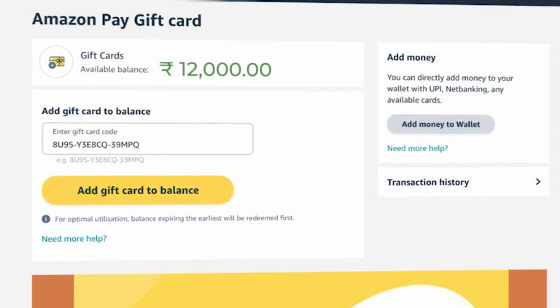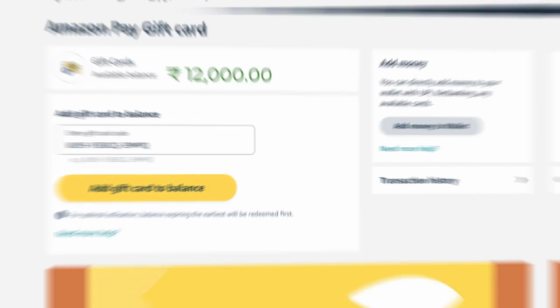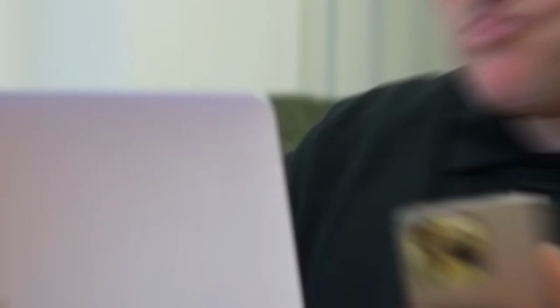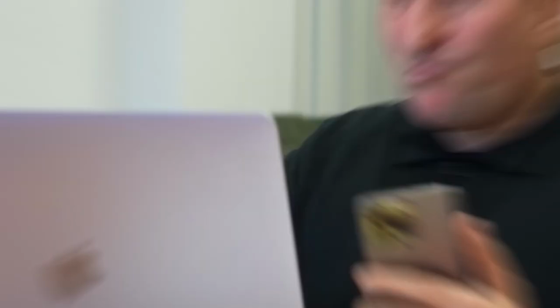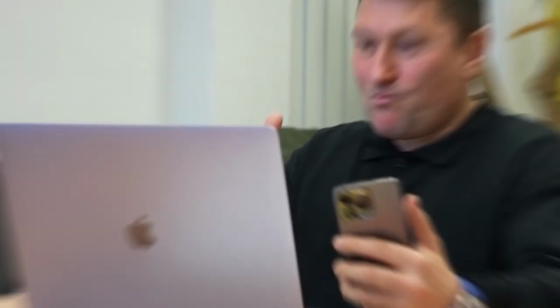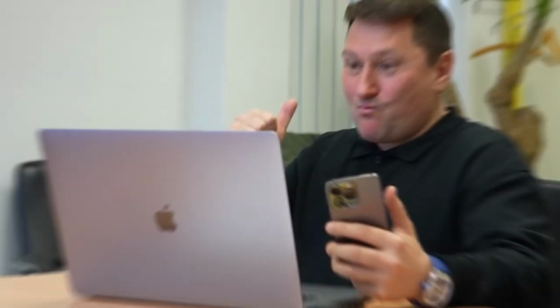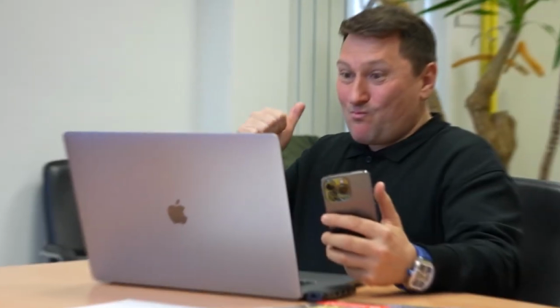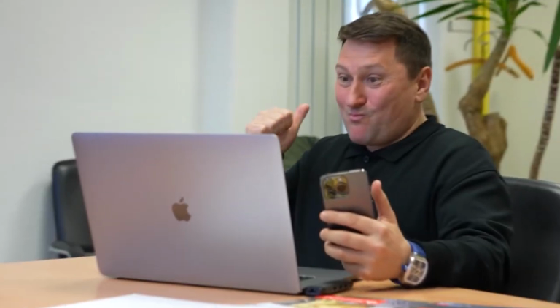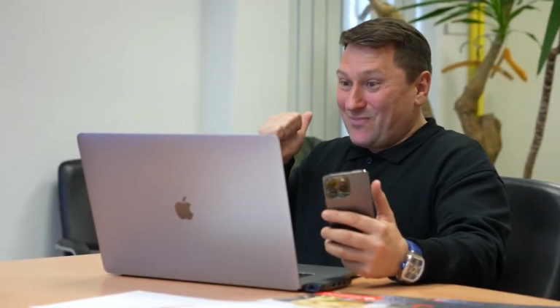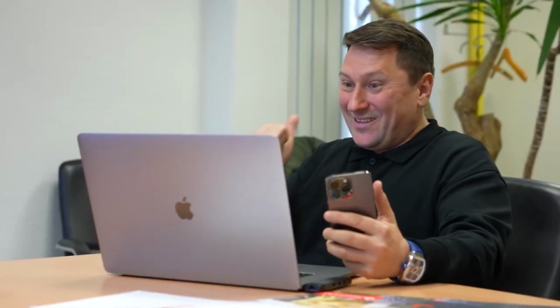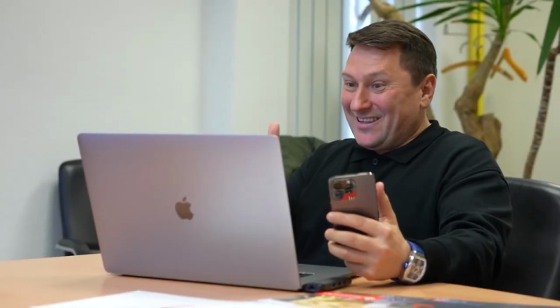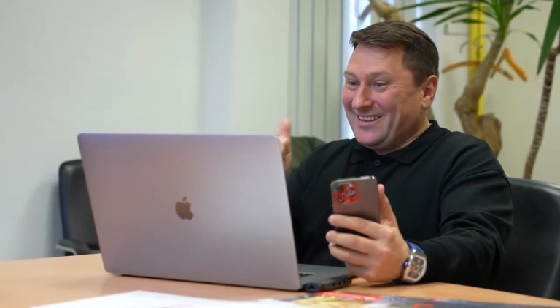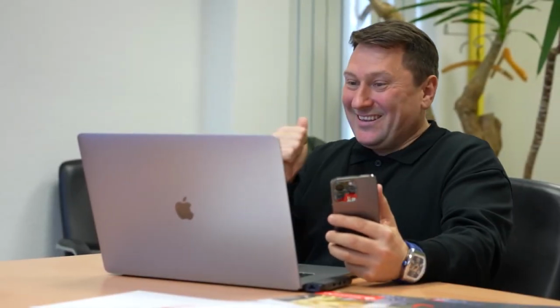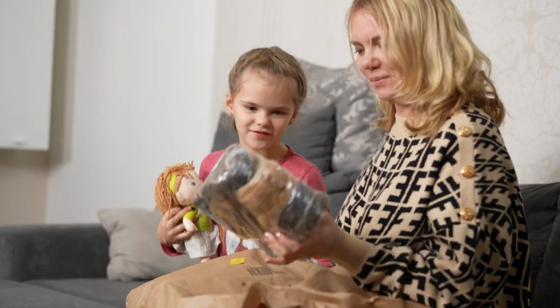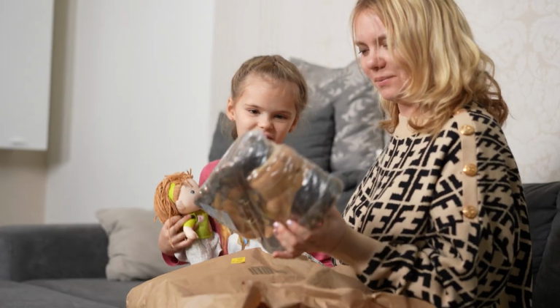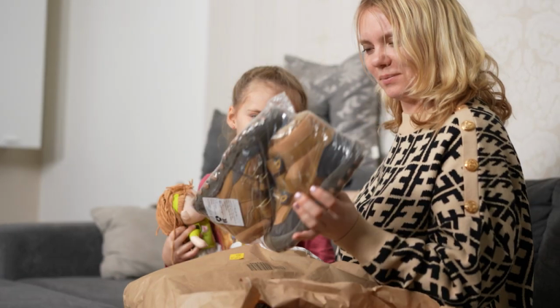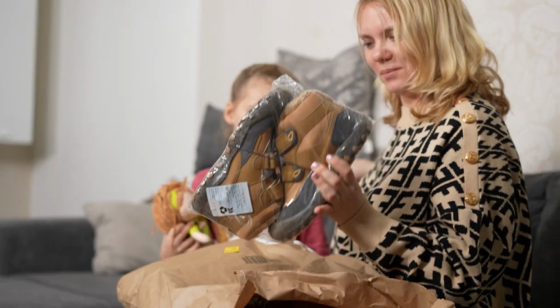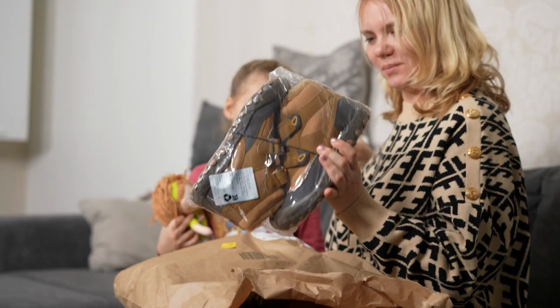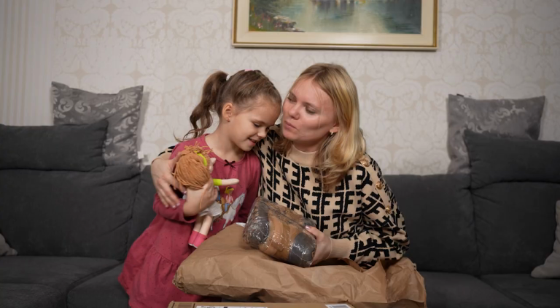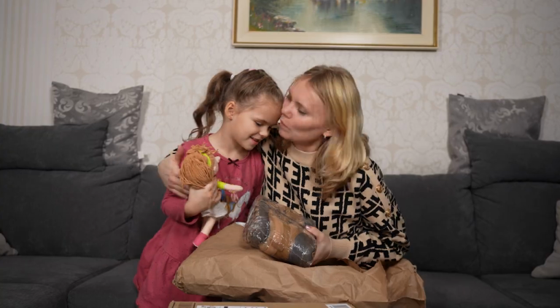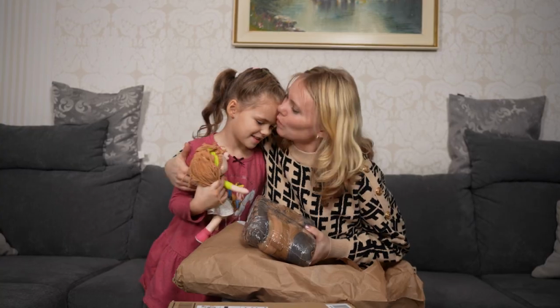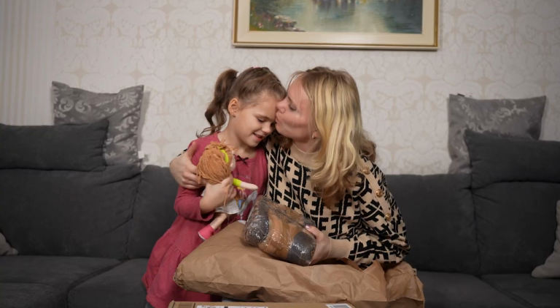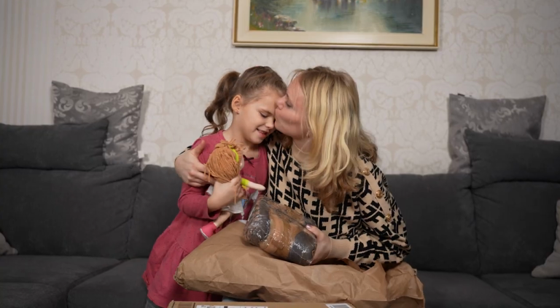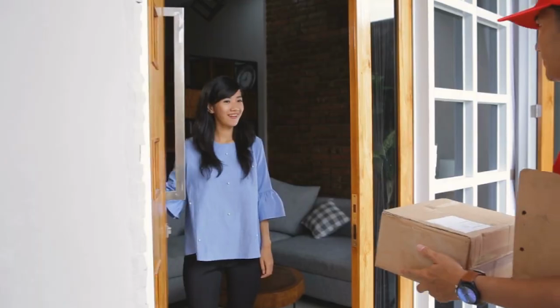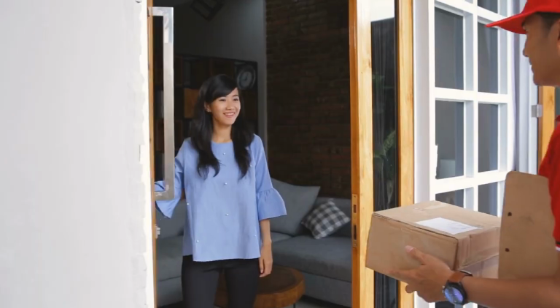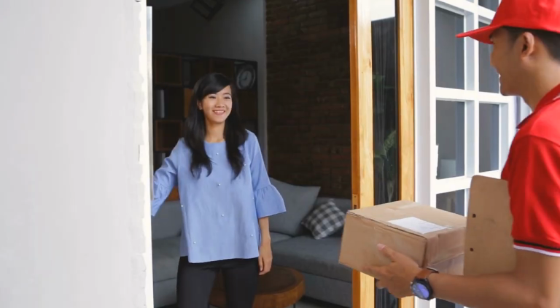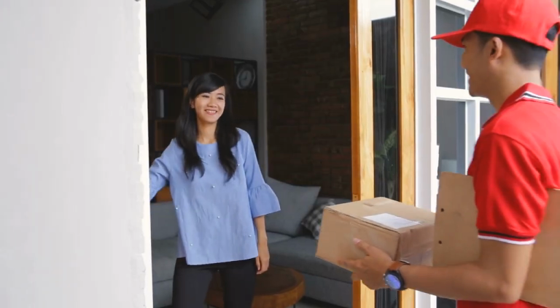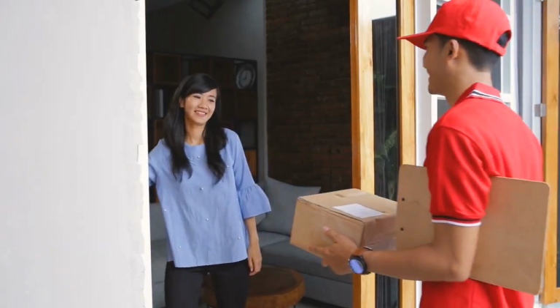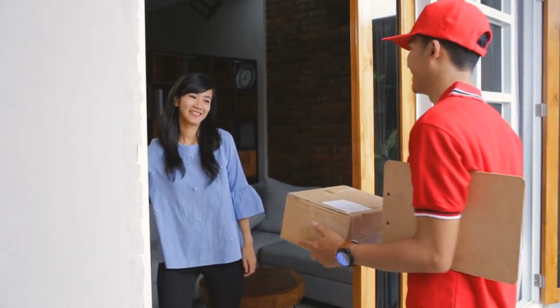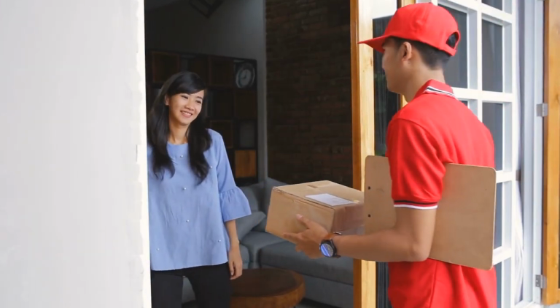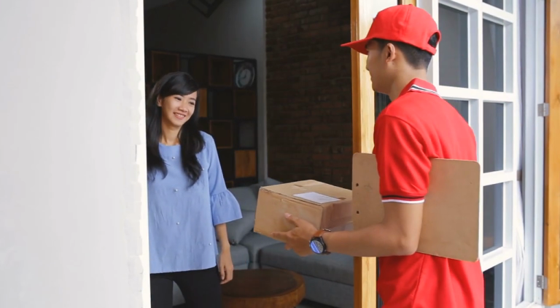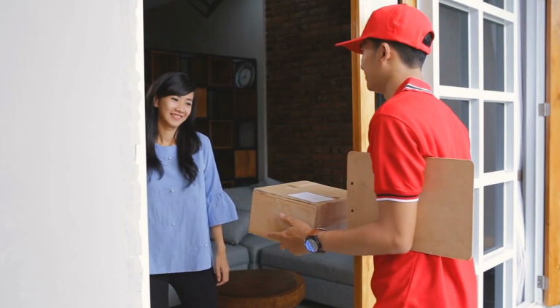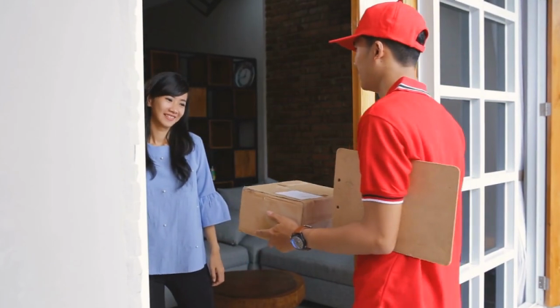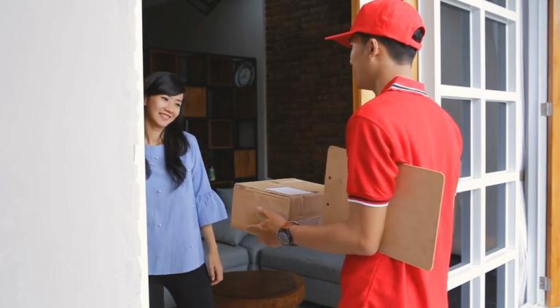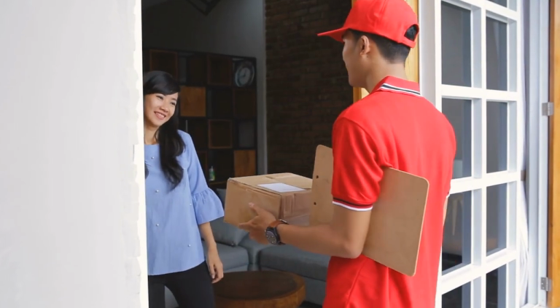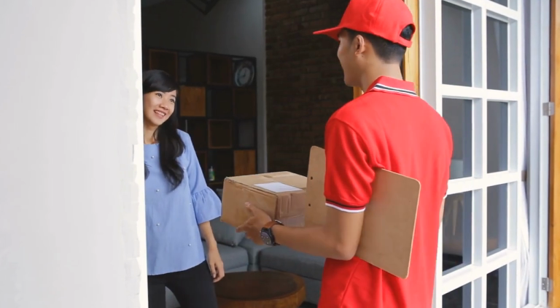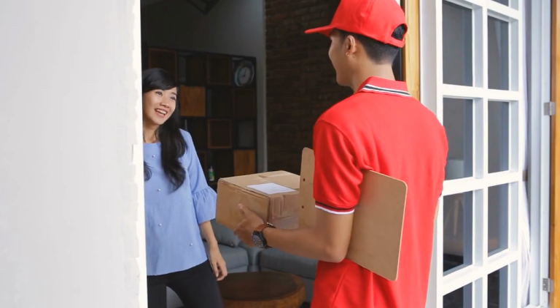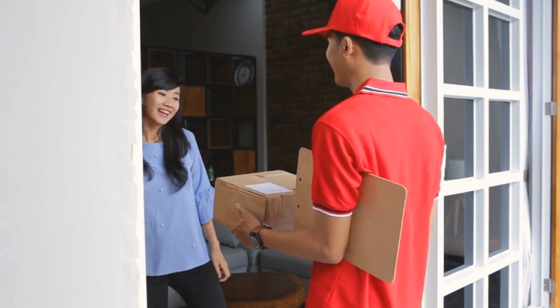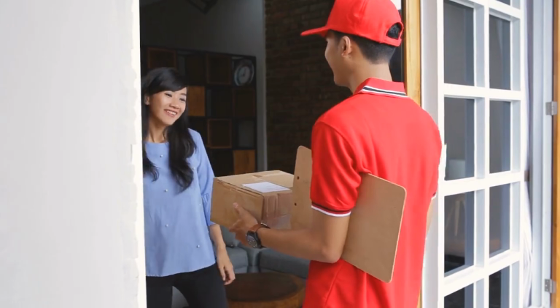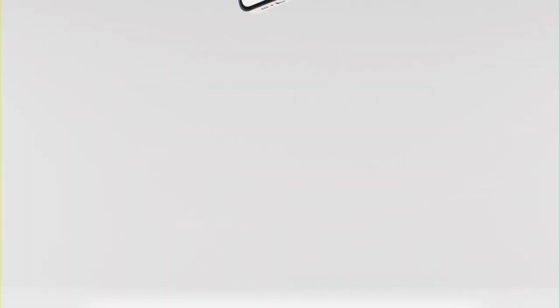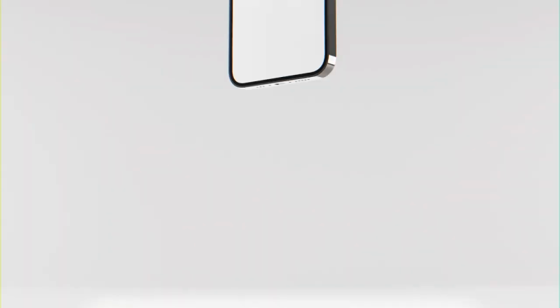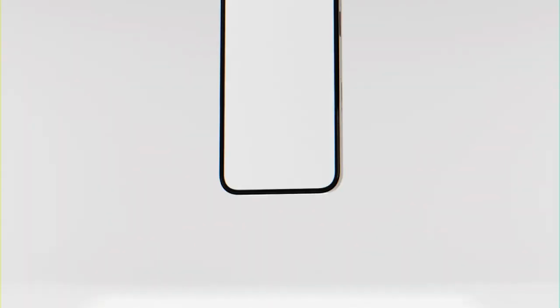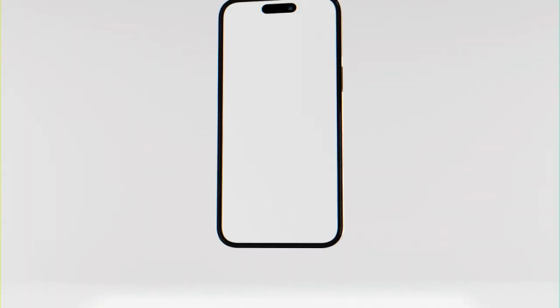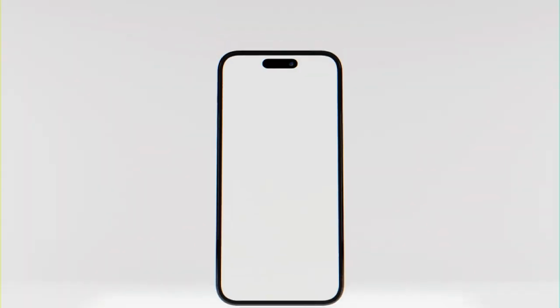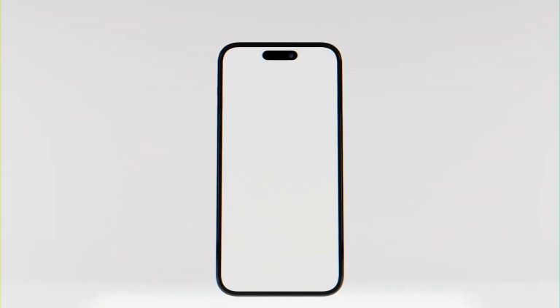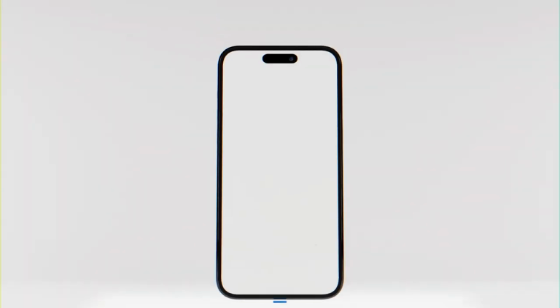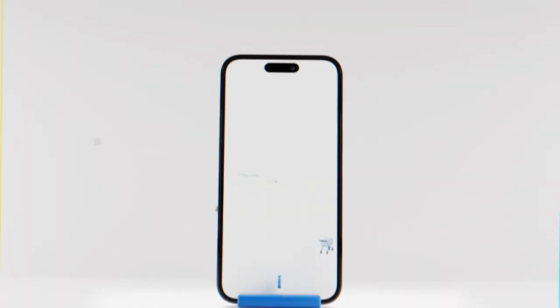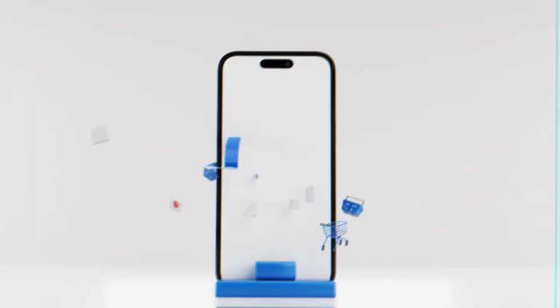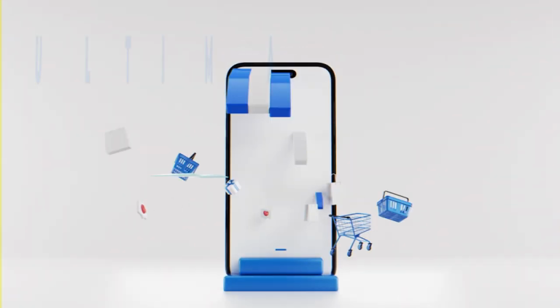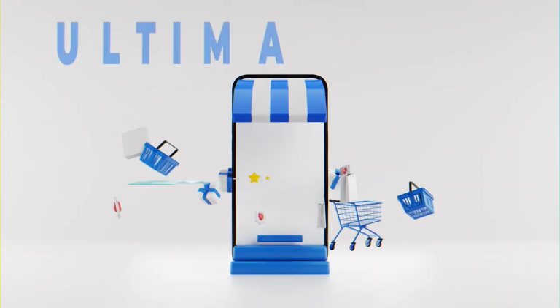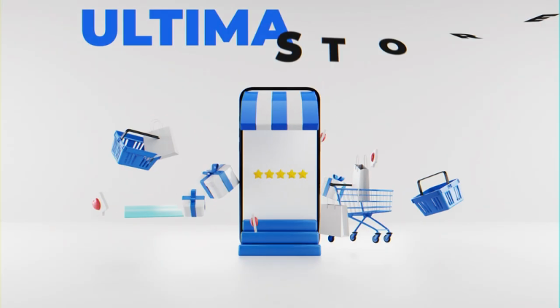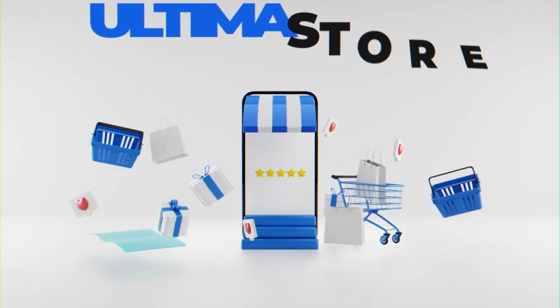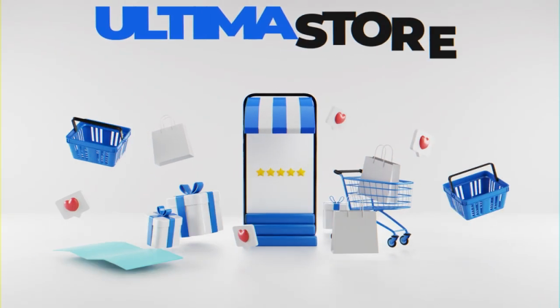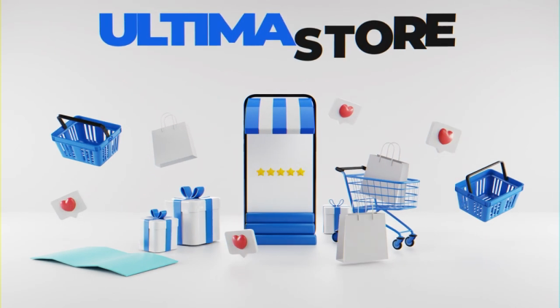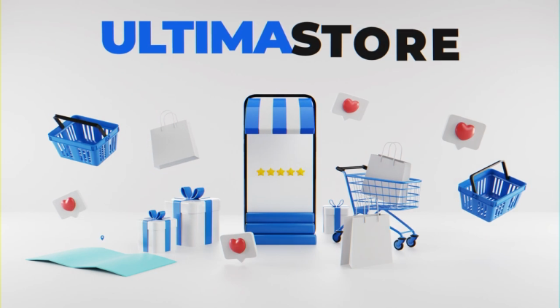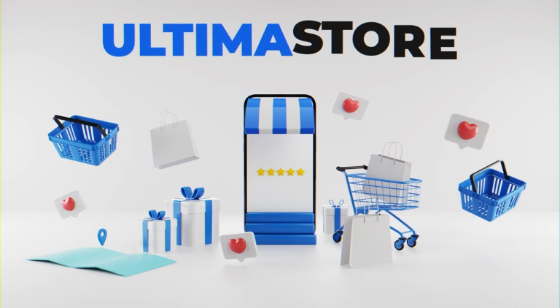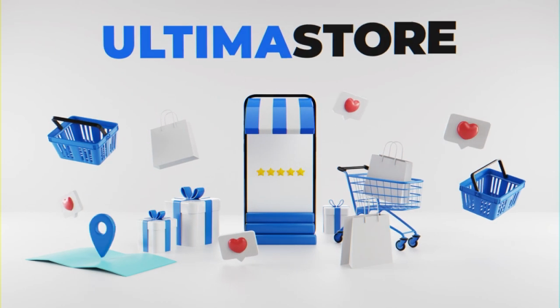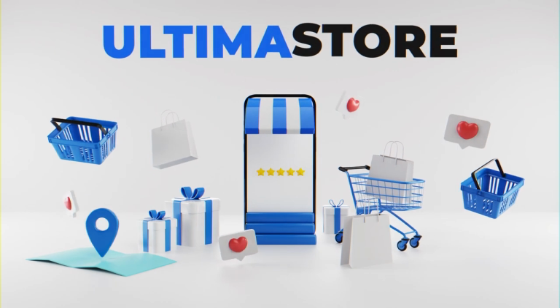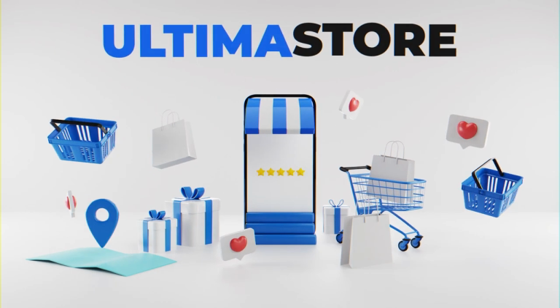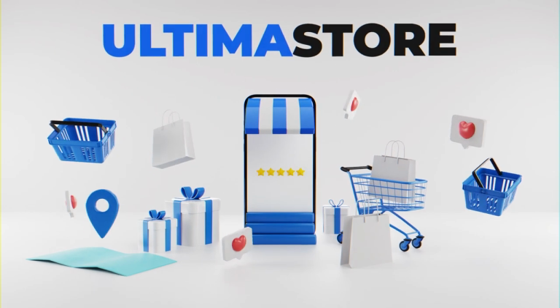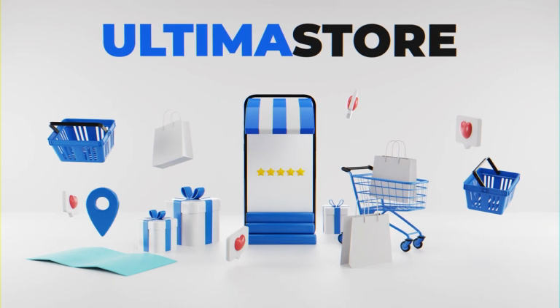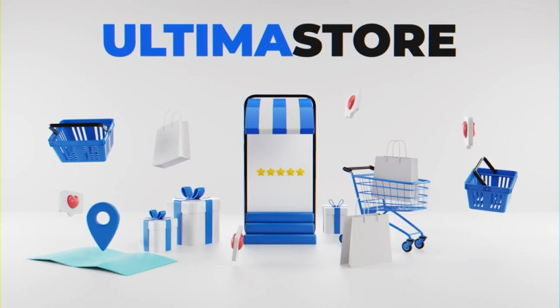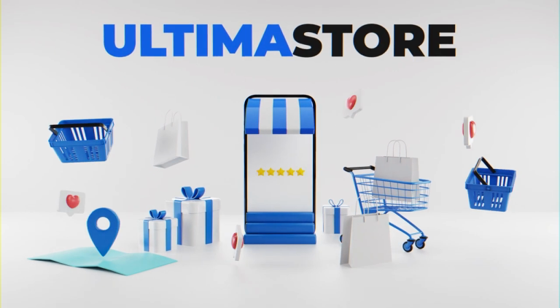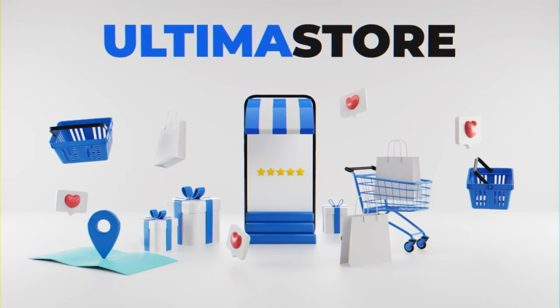Buy everything you've been wanting. We wish you successful shopping. Ultima Store — more than a marketplace.